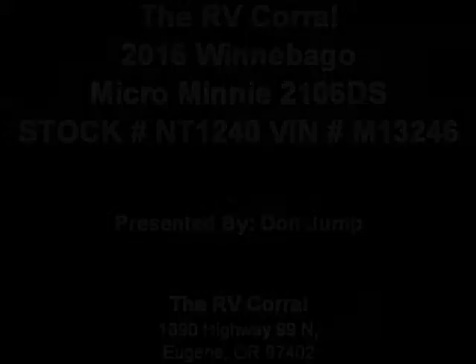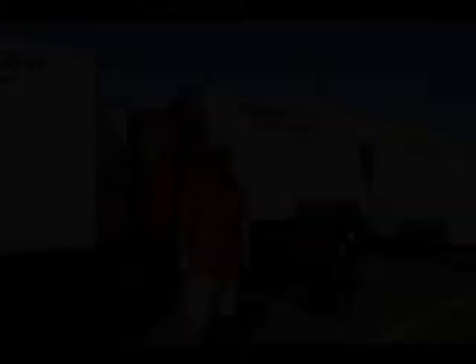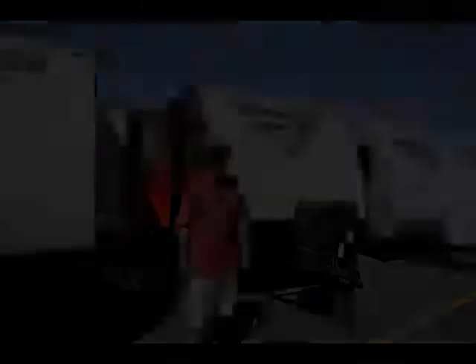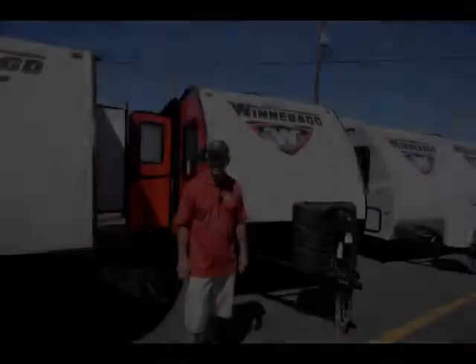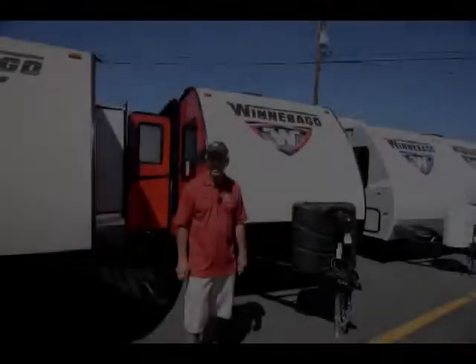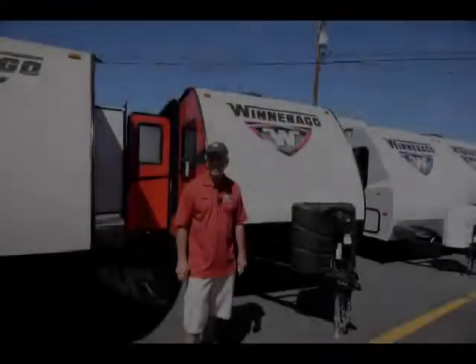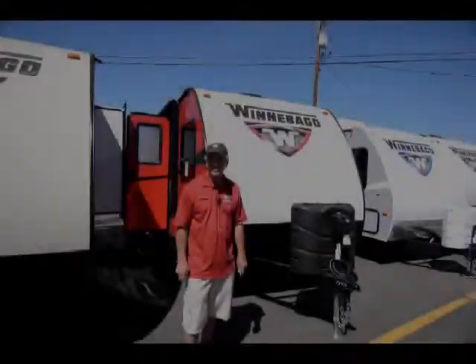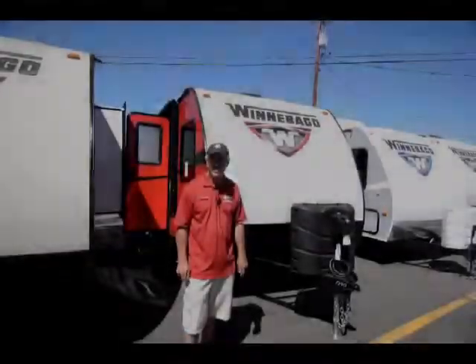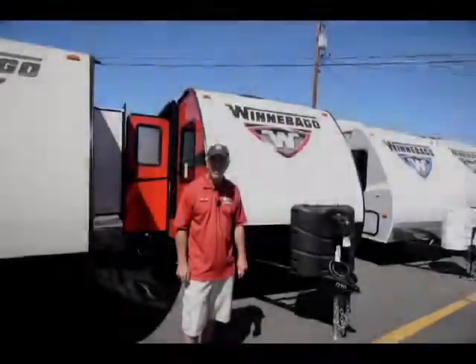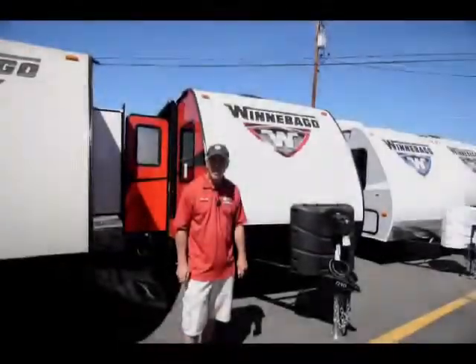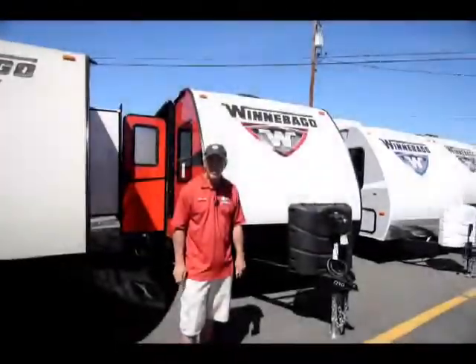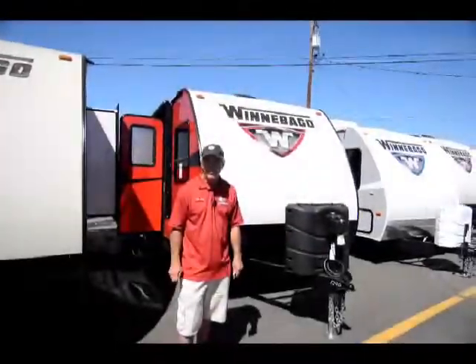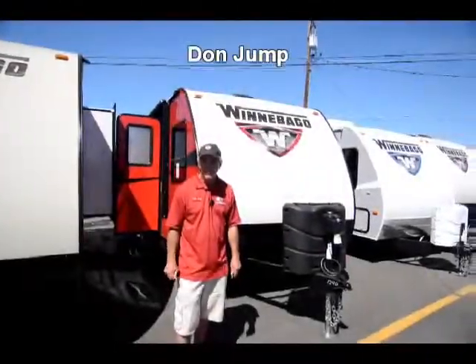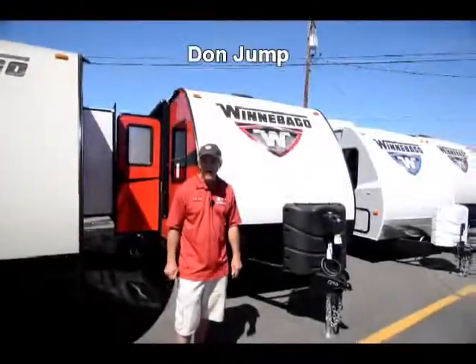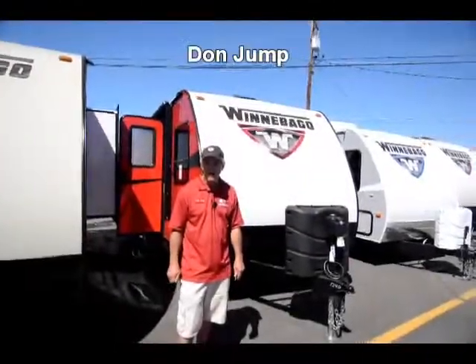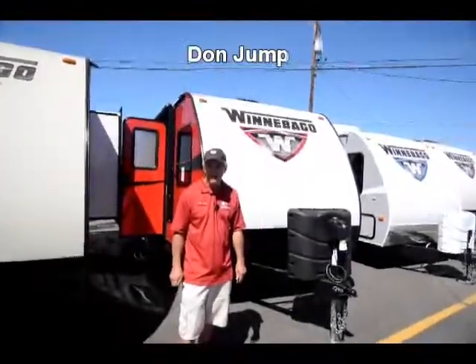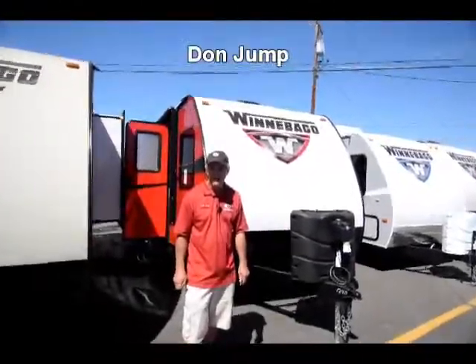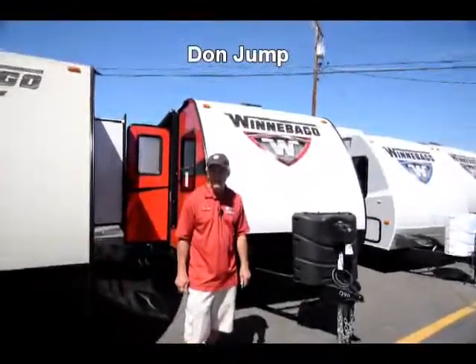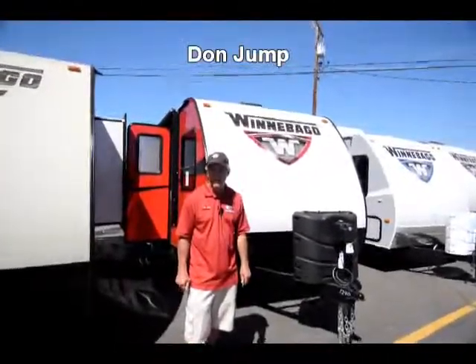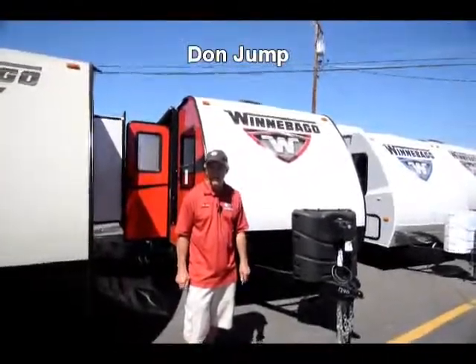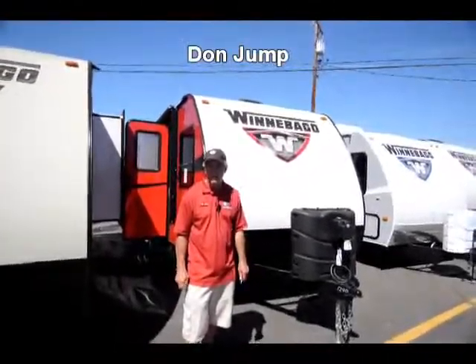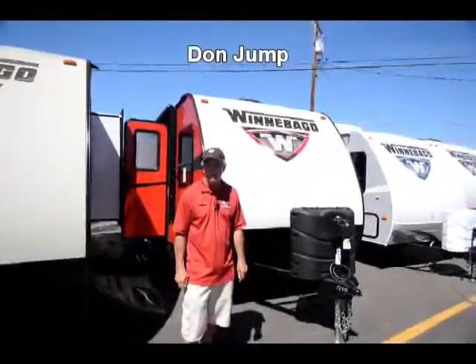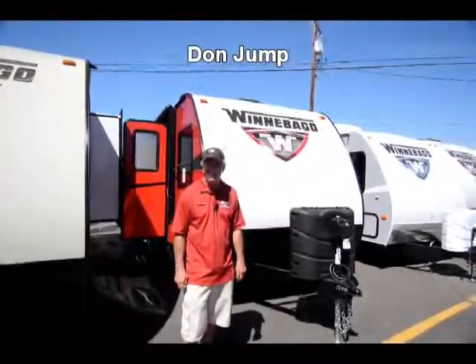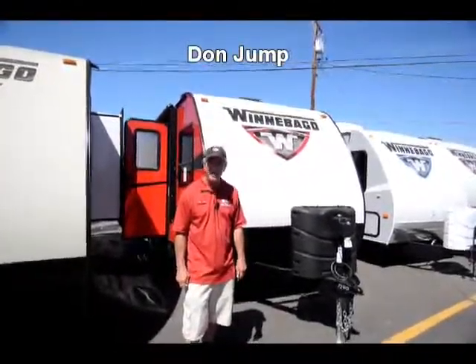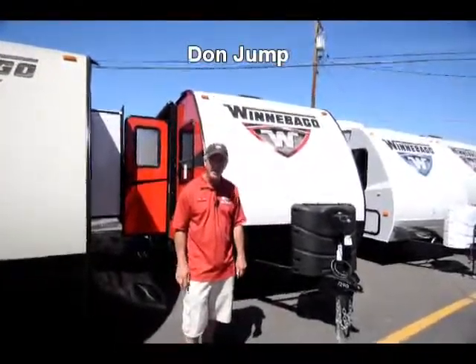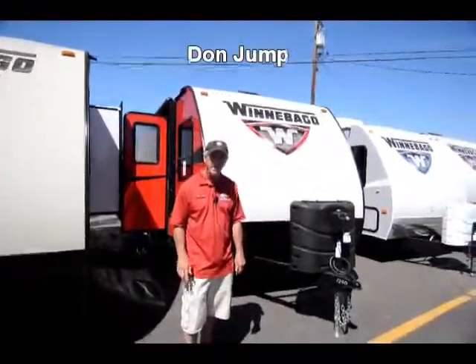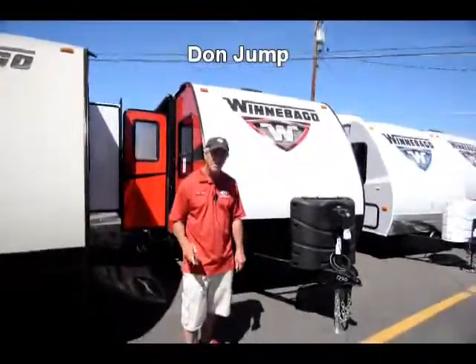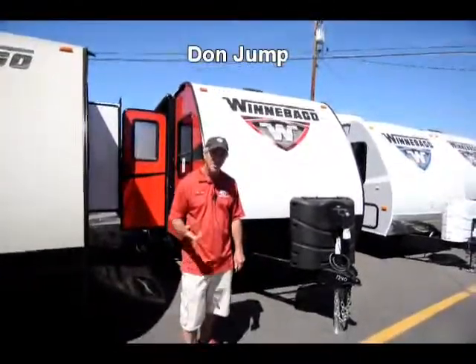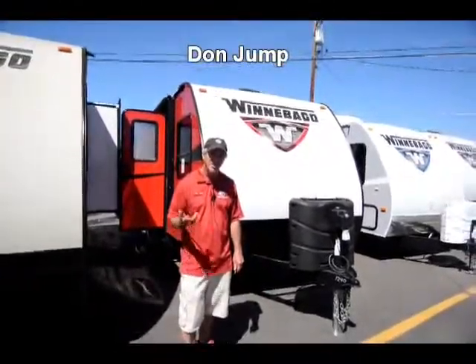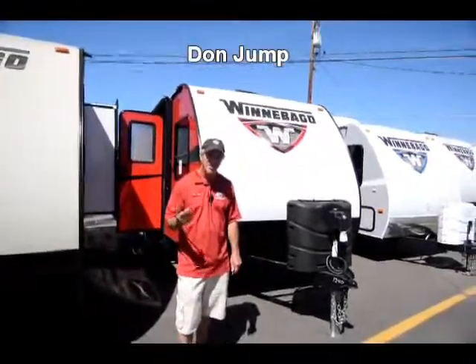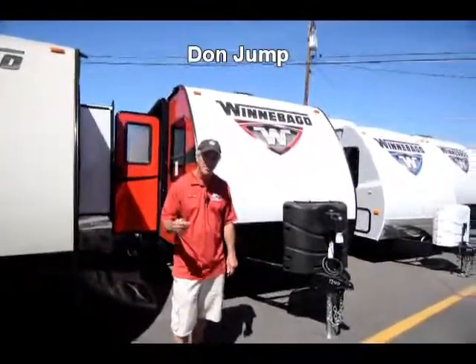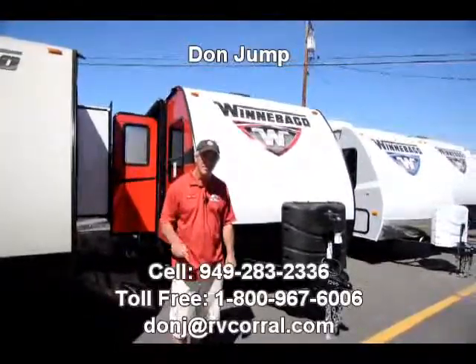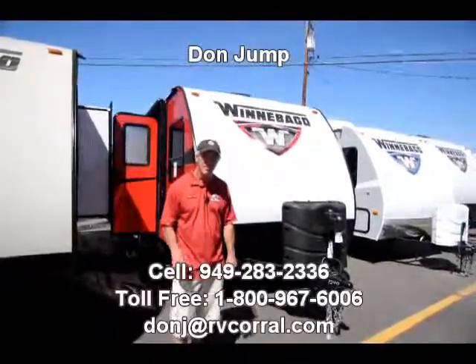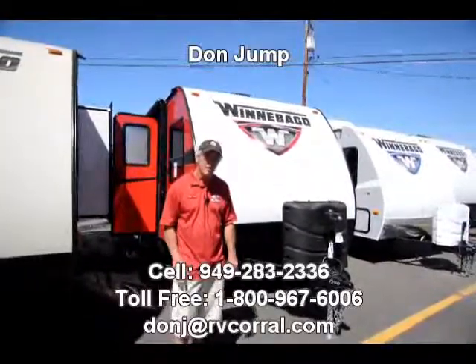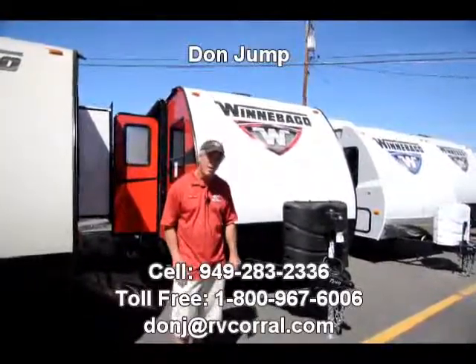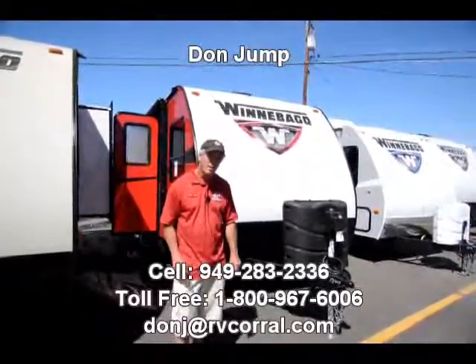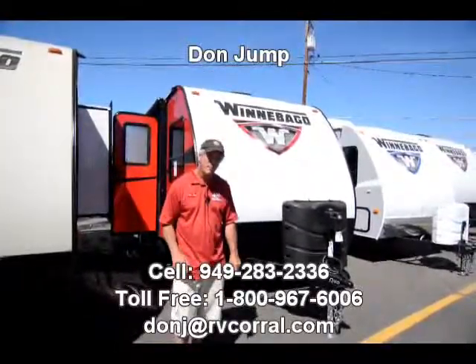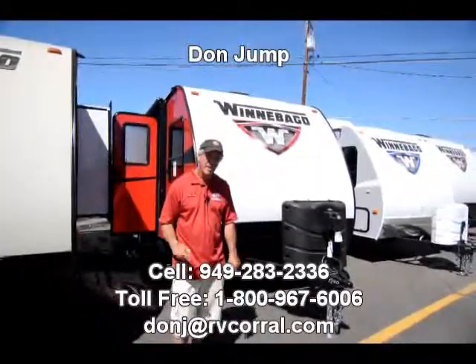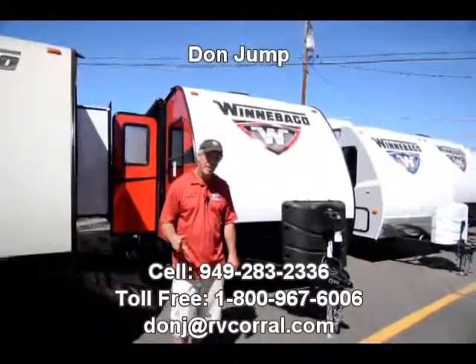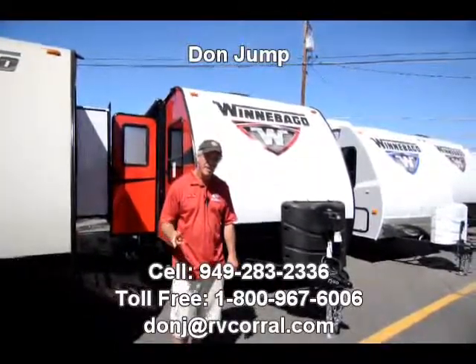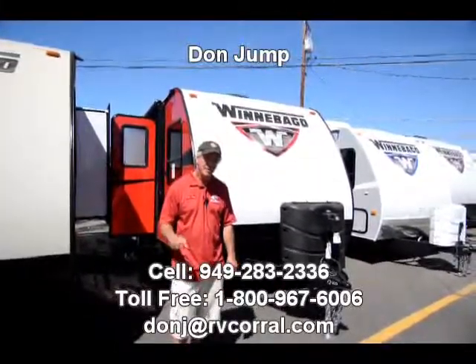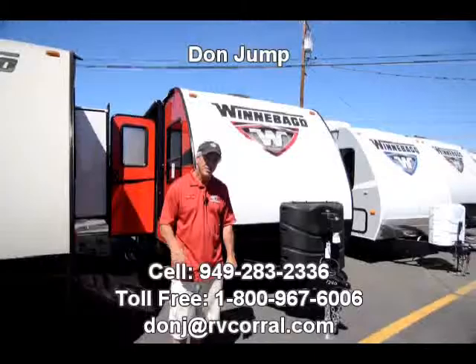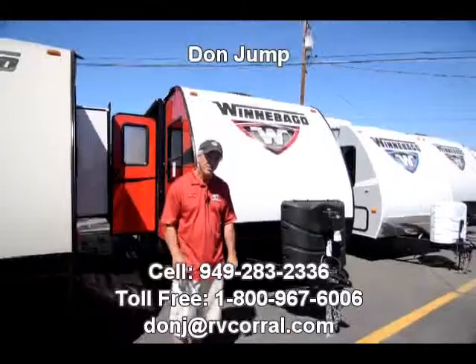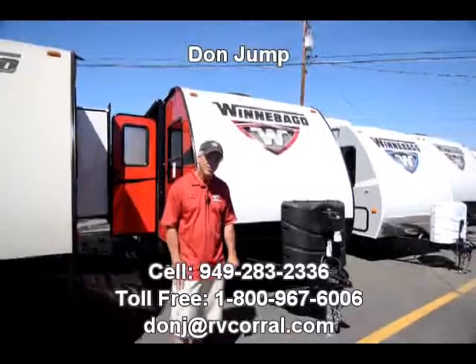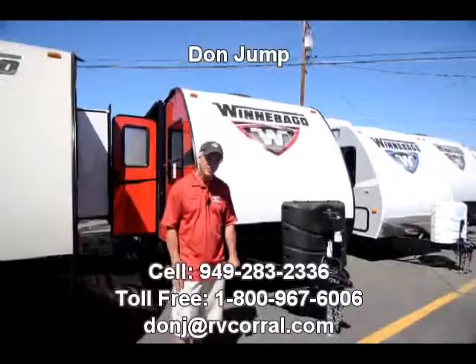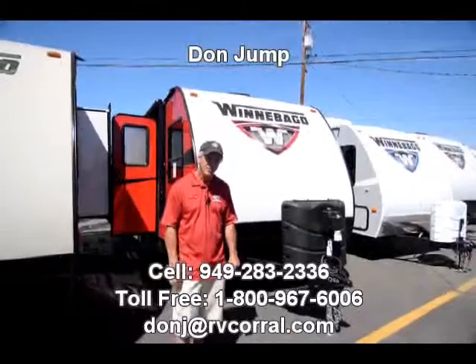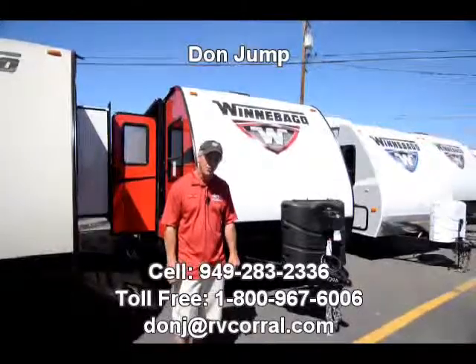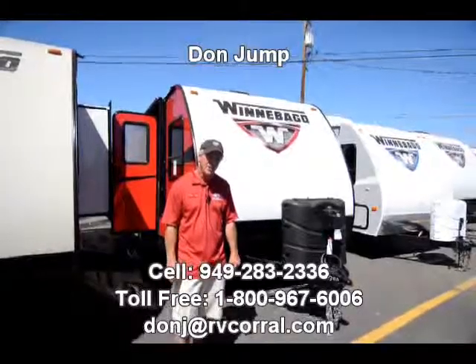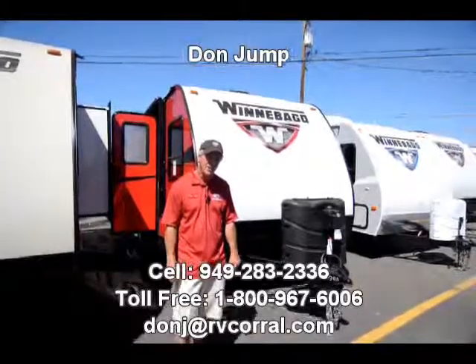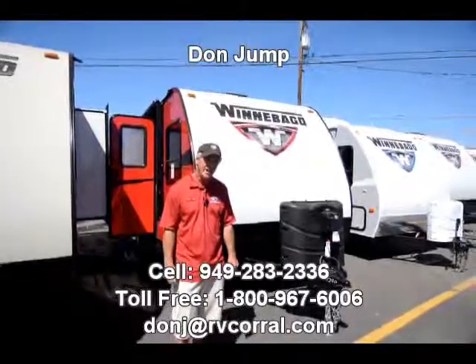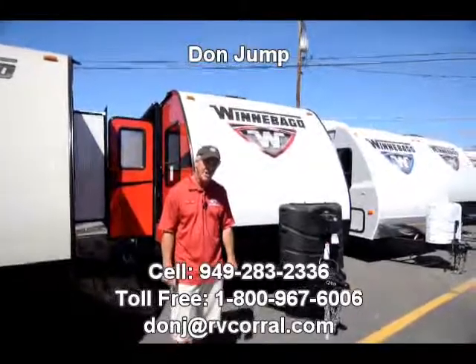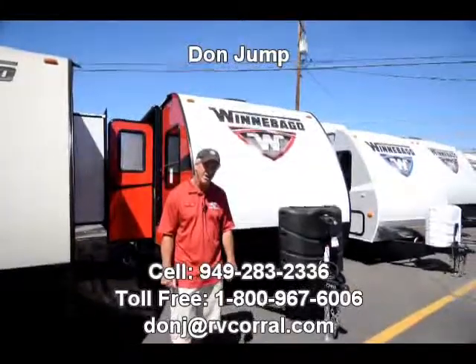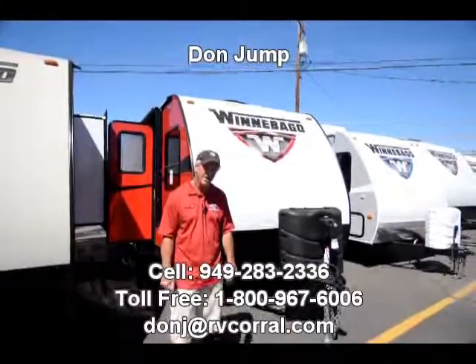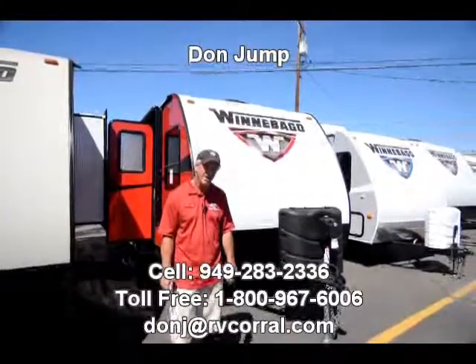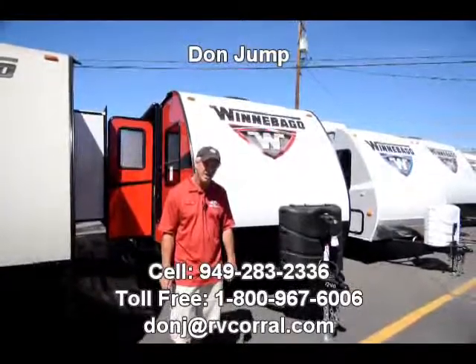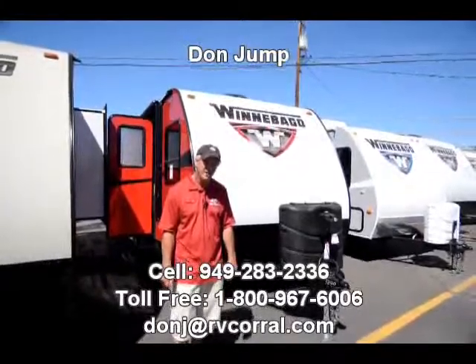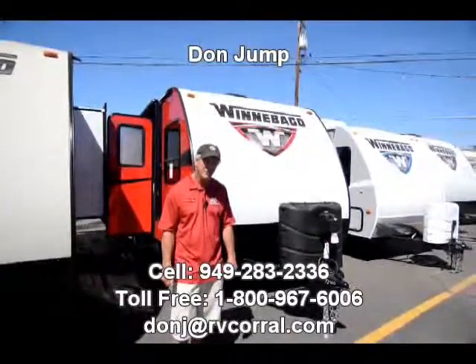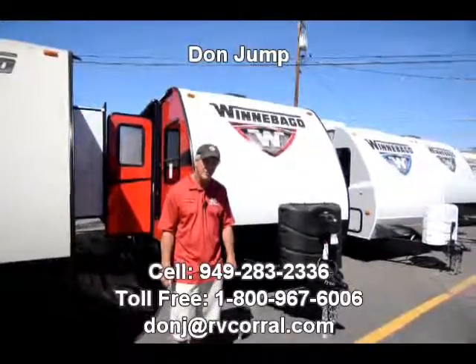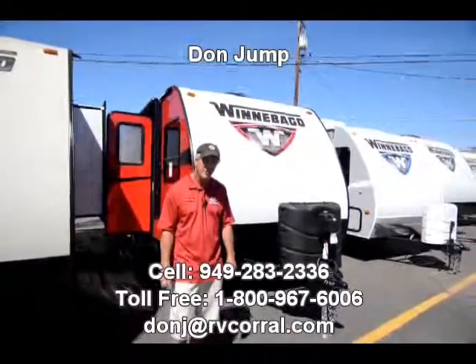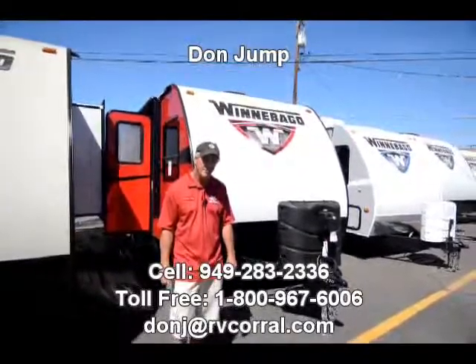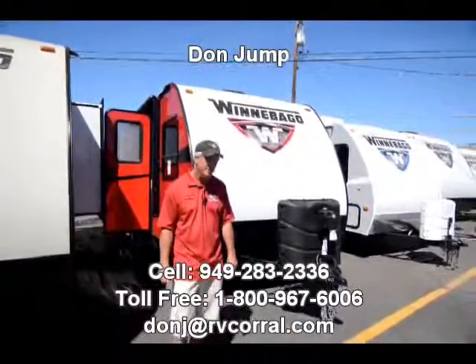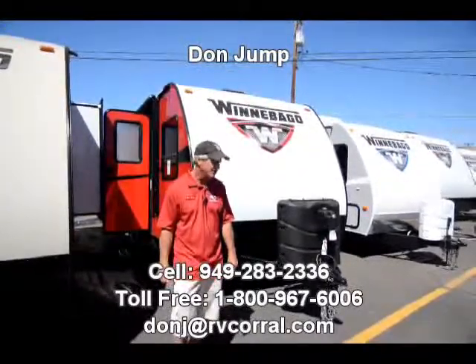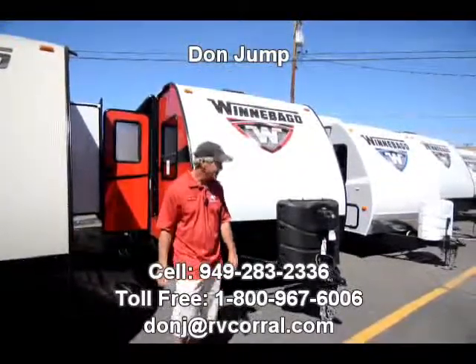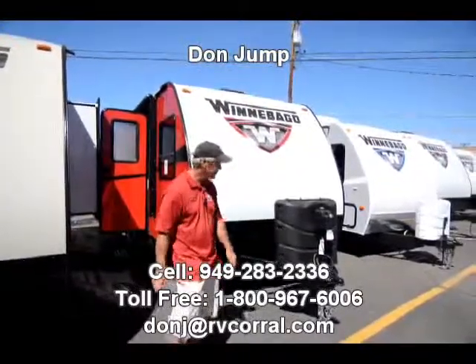Hi guys, welcome to the RV Corral. My name is Don Jump. Been out here doing this for 29 years, what a business.